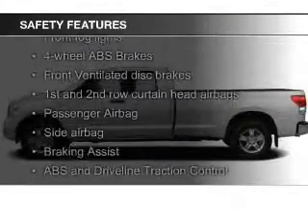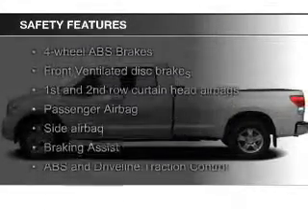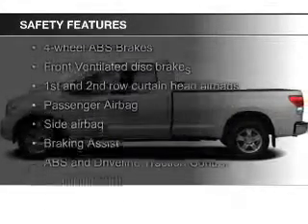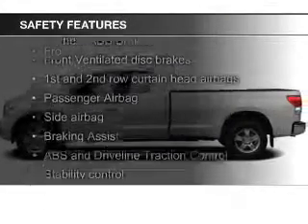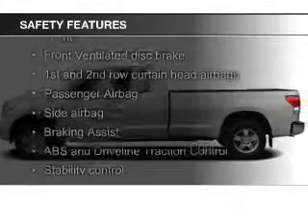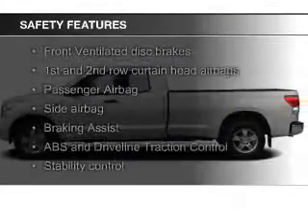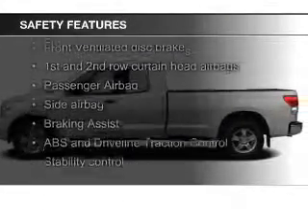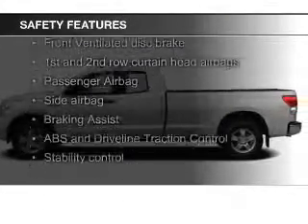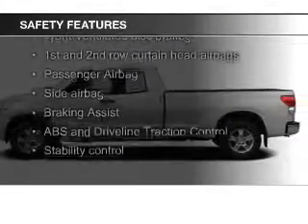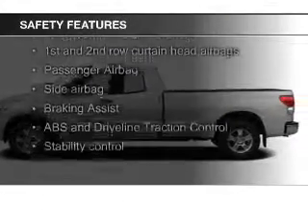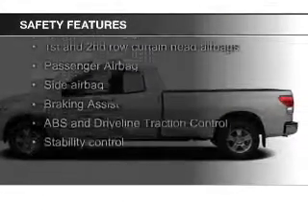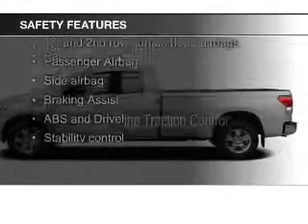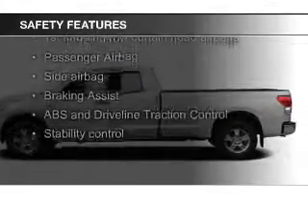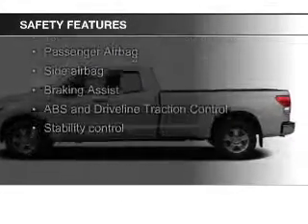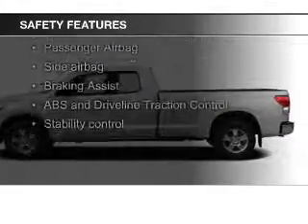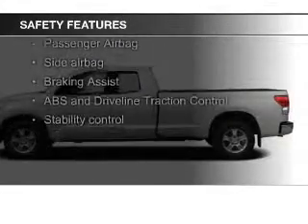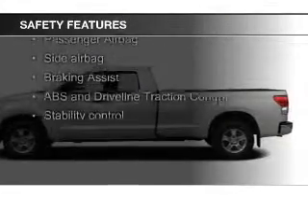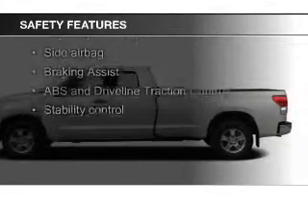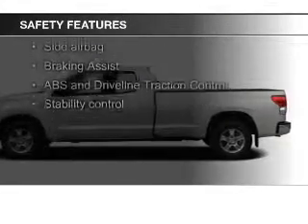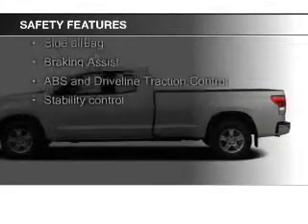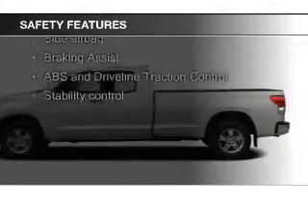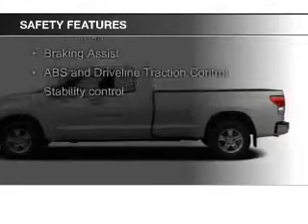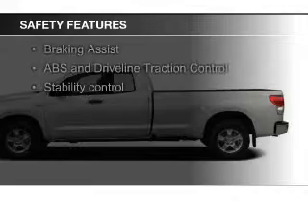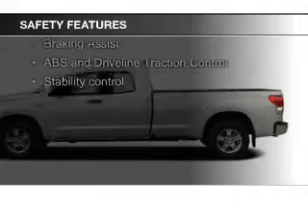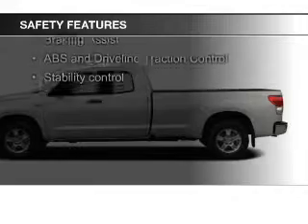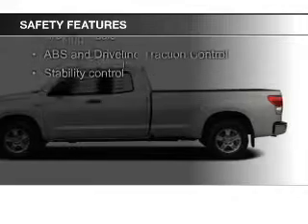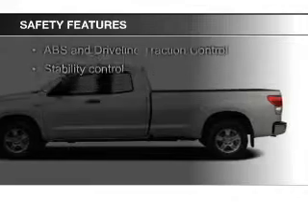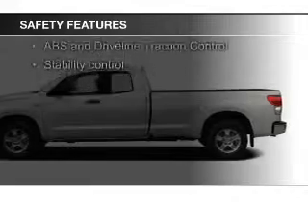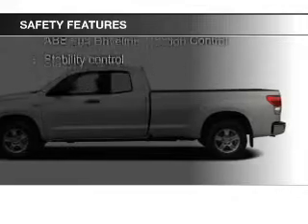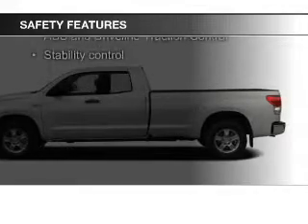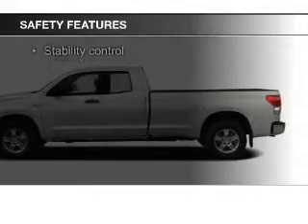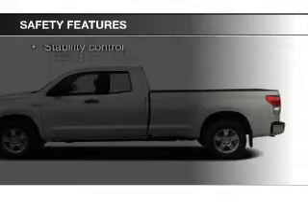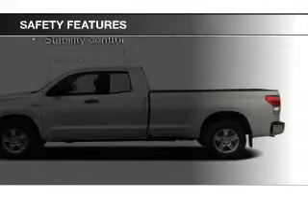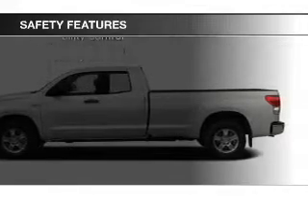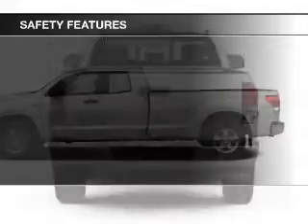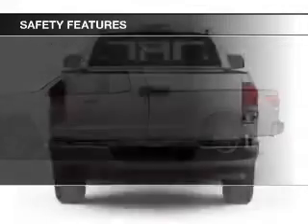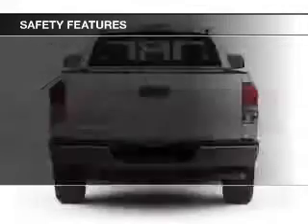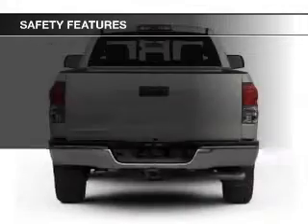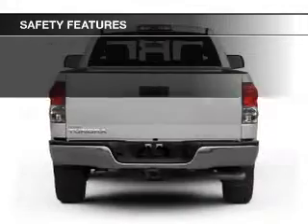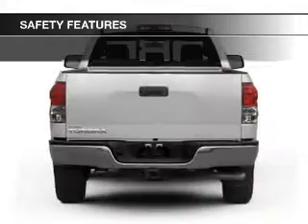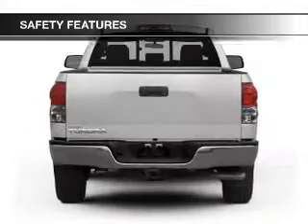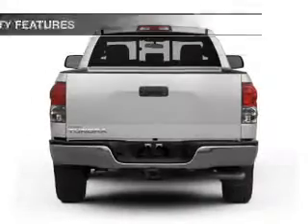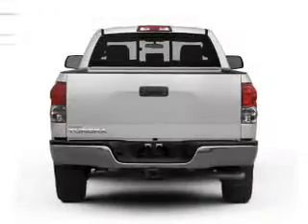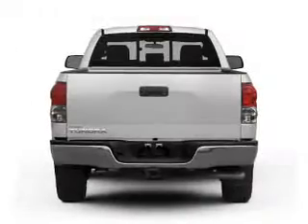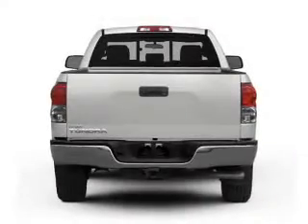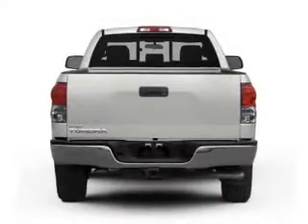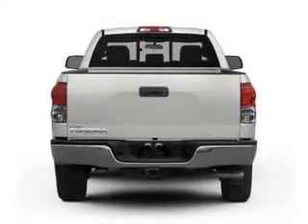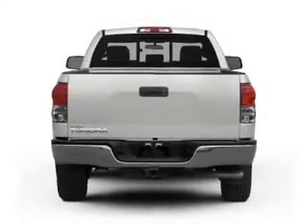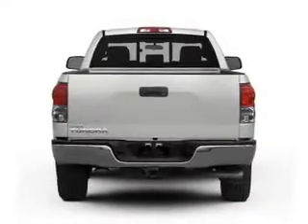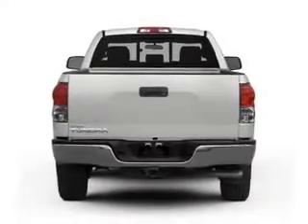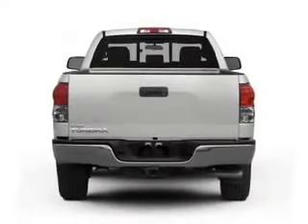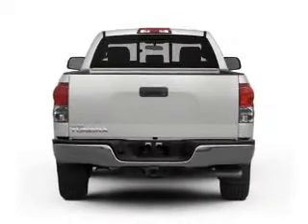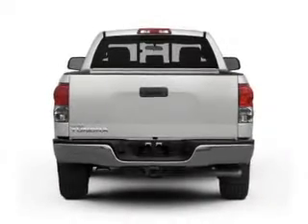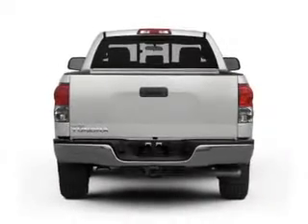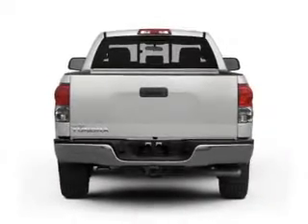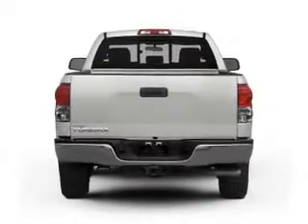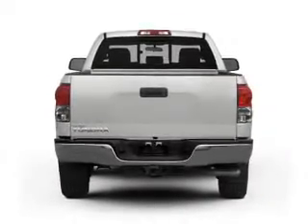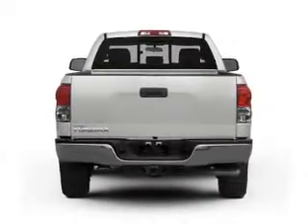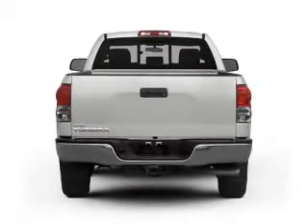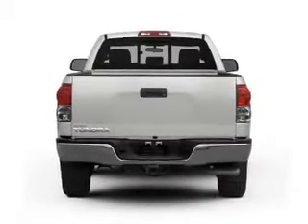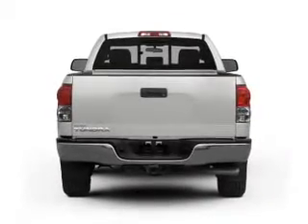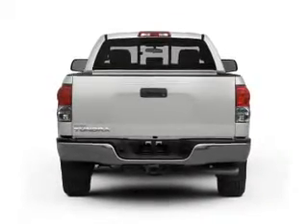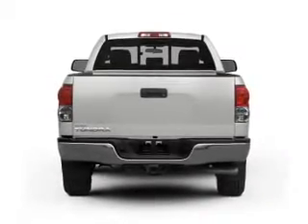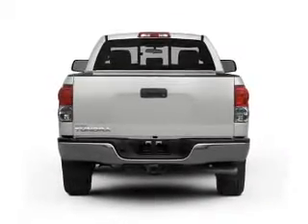Safety was made a priority with these features: fog lights, curtain head airbags, side airbags, brake assist, traction control, and stability control.